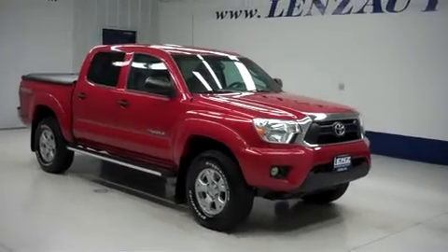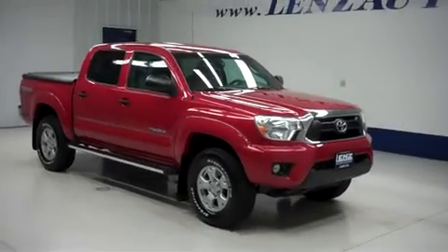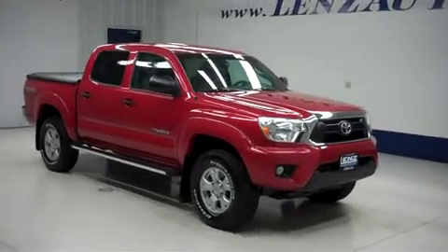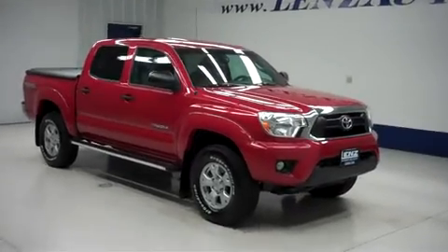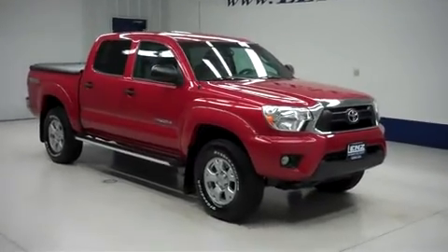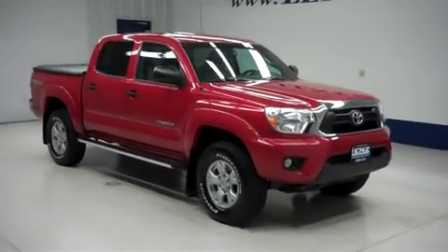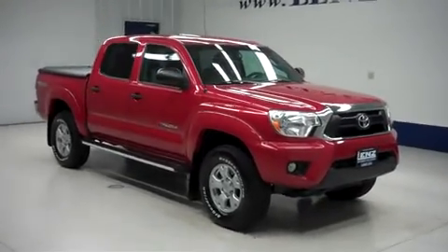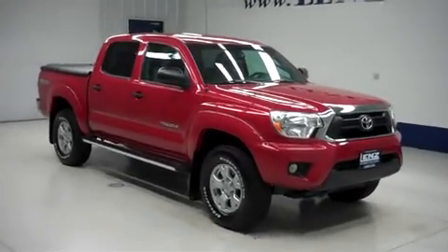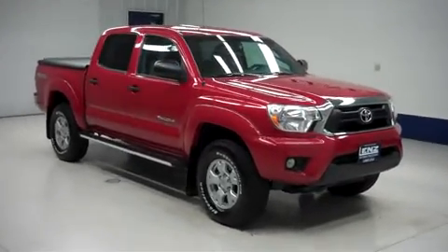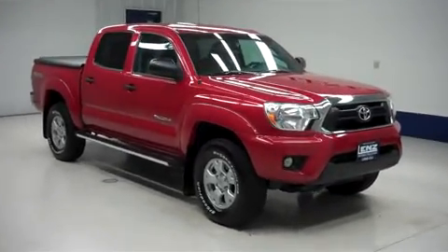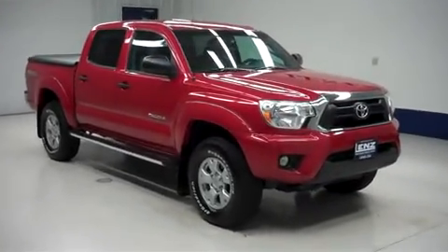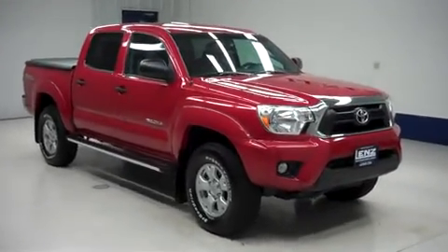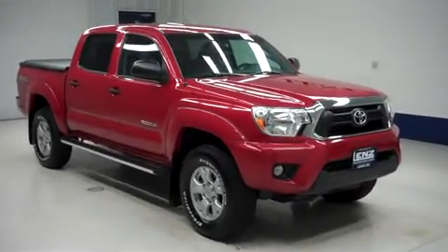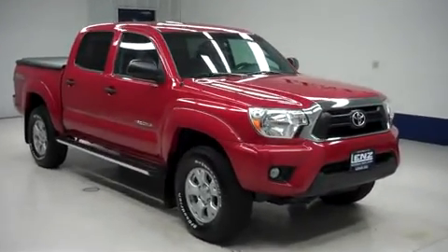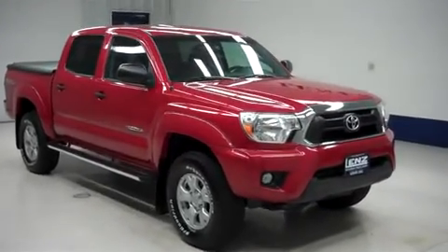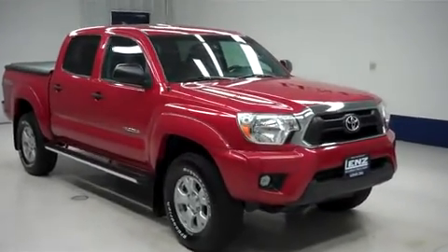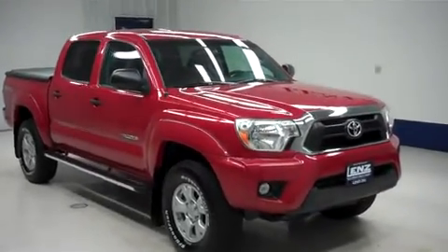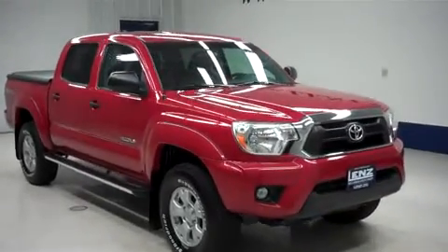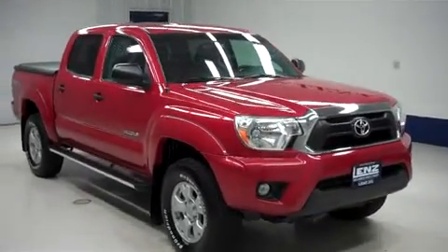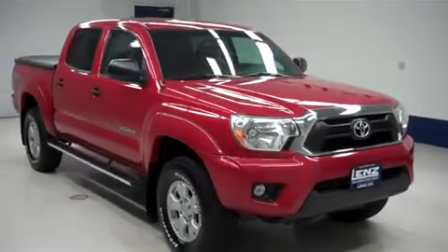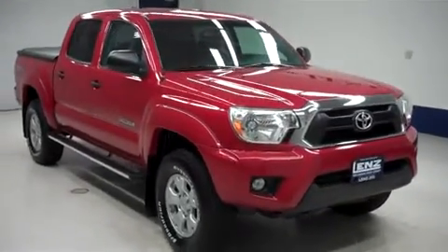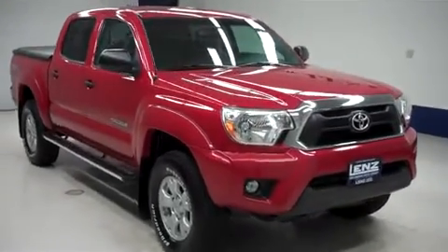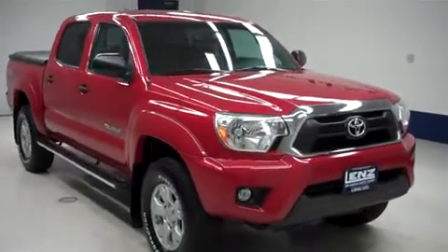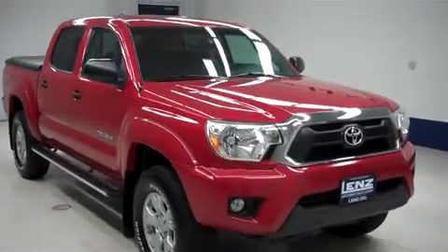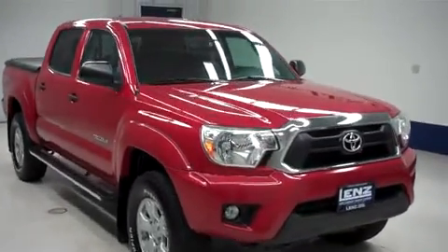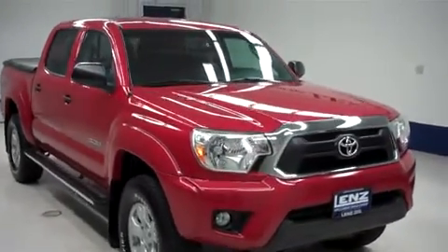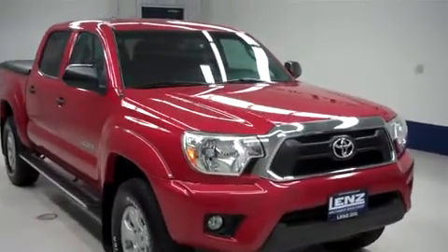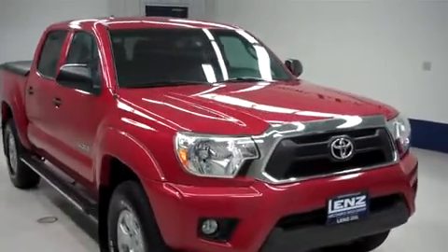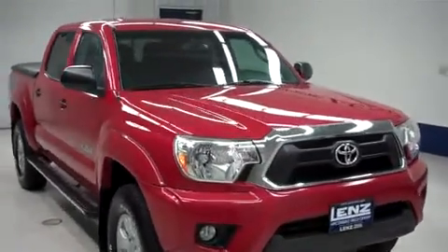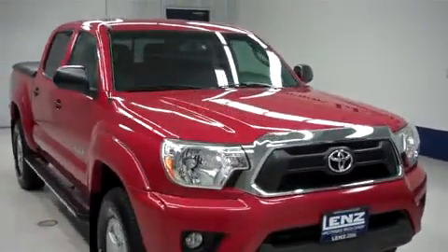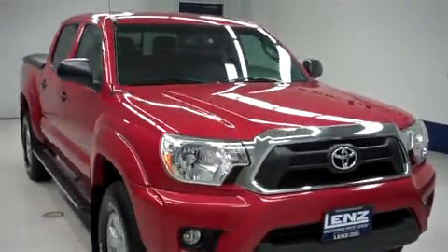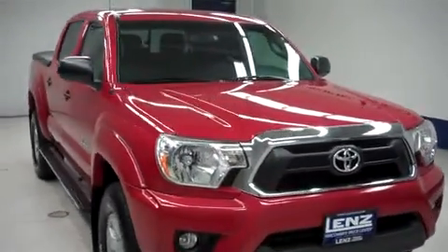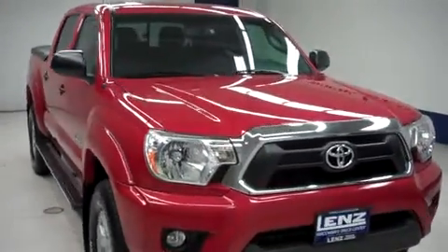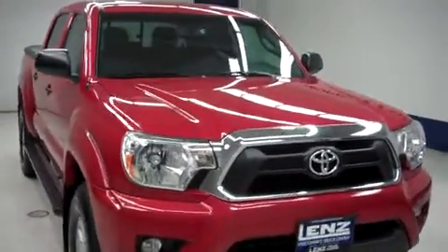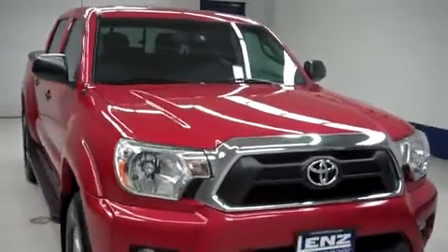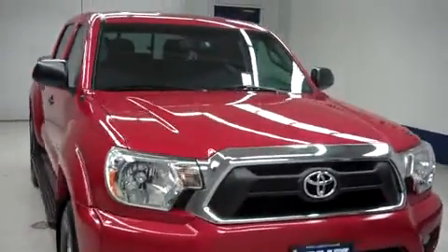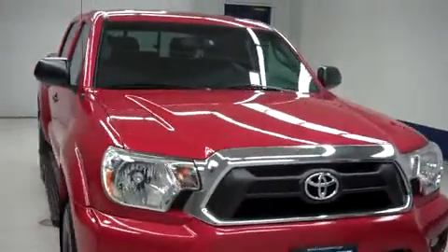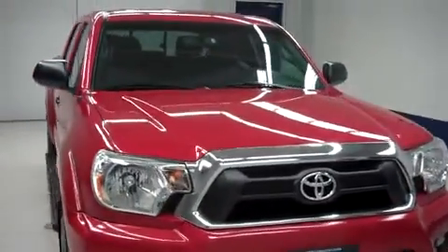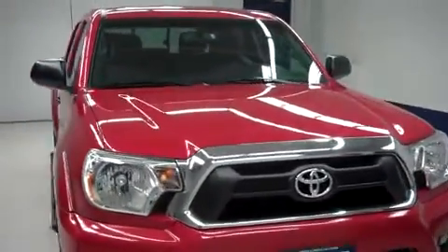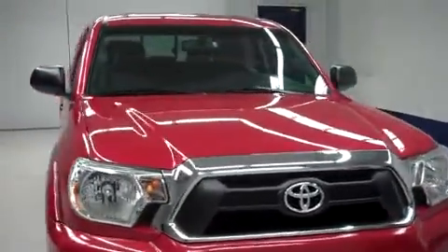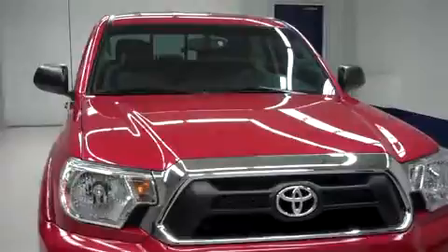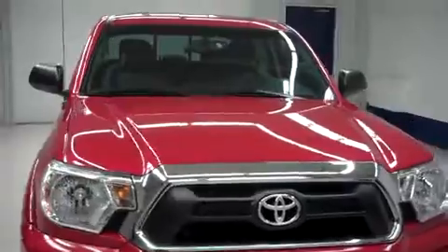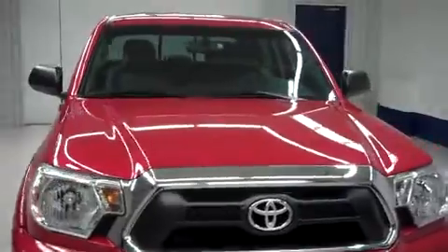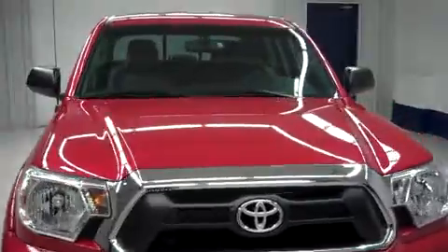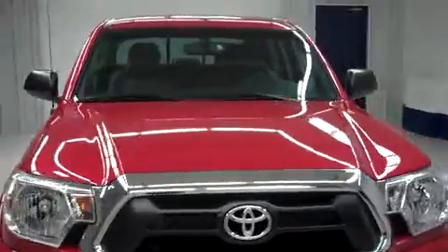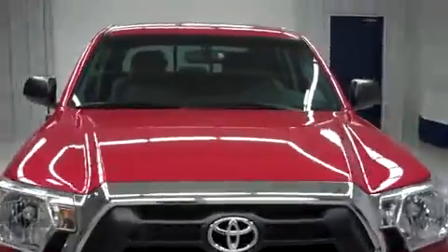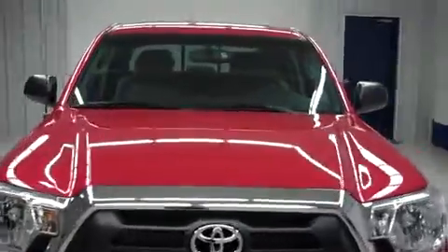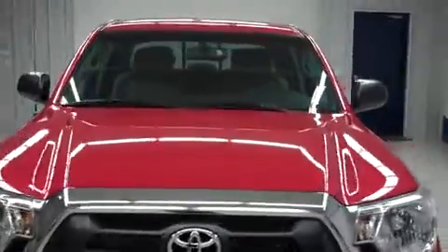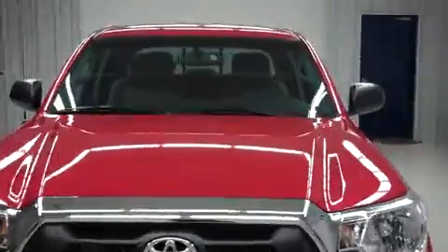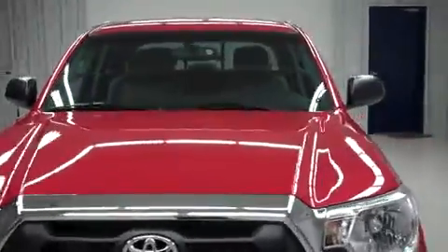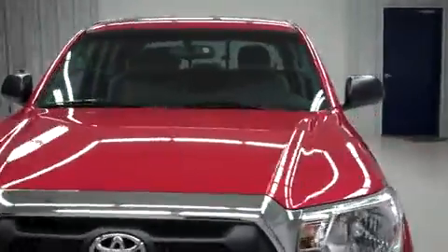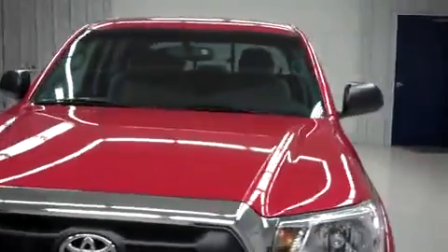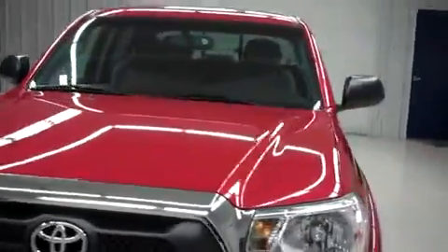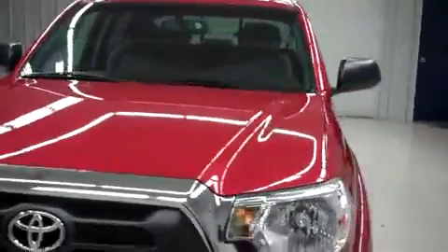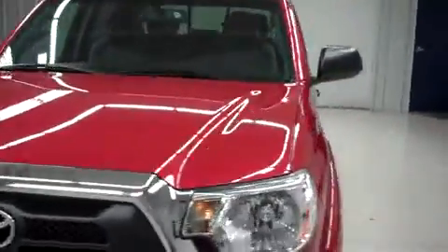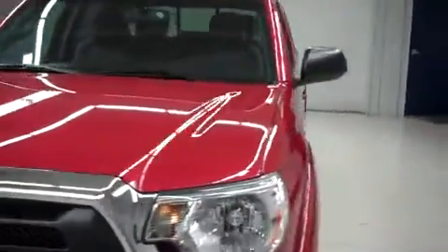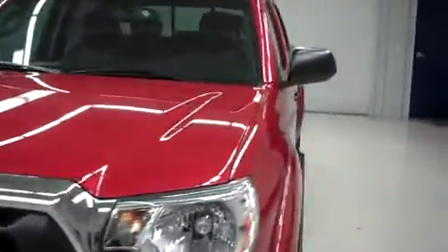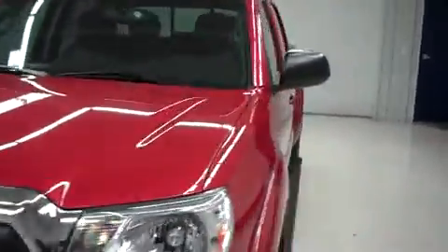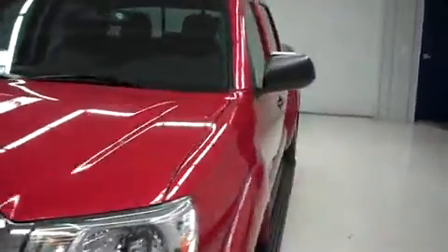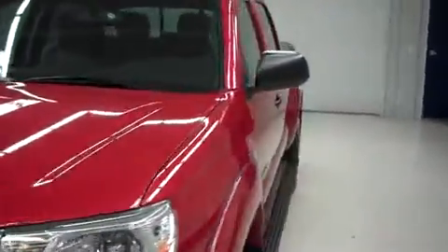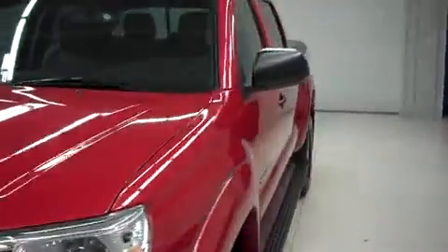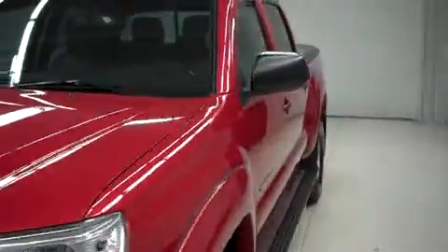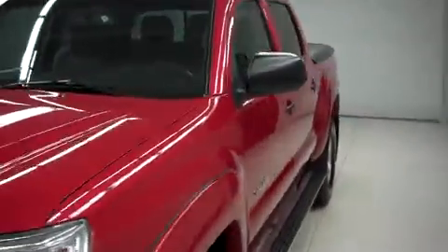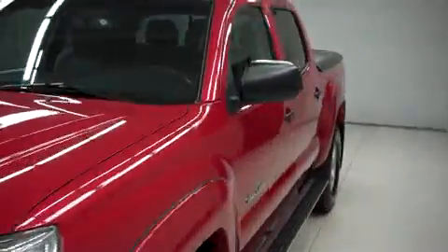This is Lenz stock number B7087, a 2012 Toyota Tacoma. This is the SR5 package in Barcelona red metallic.